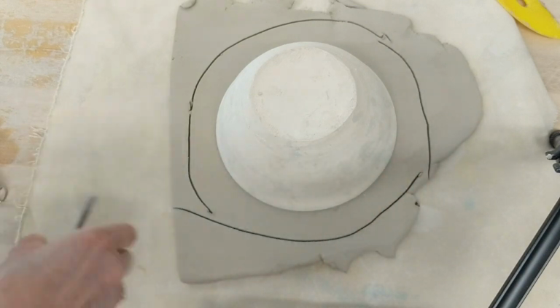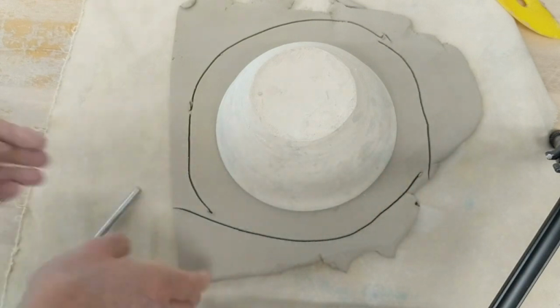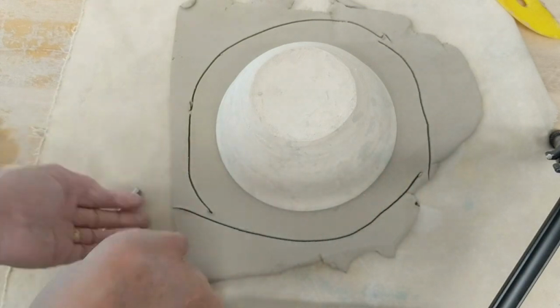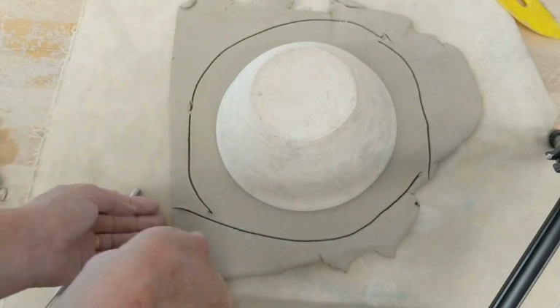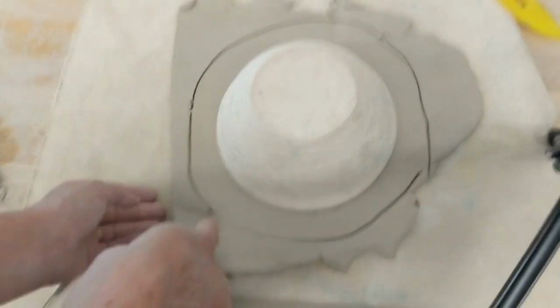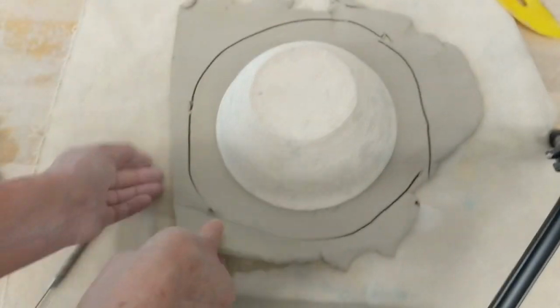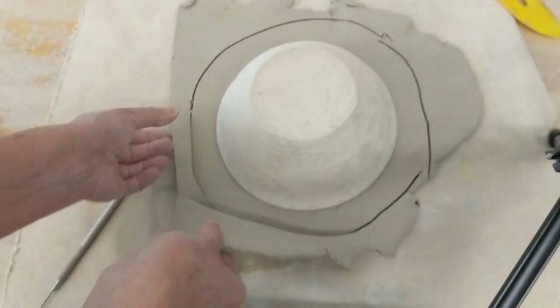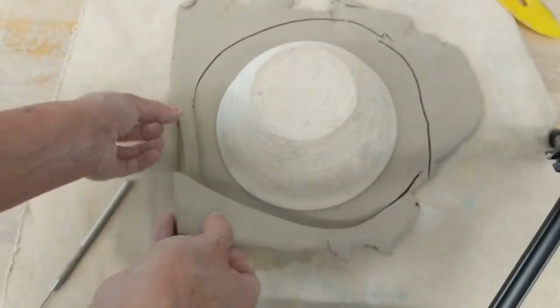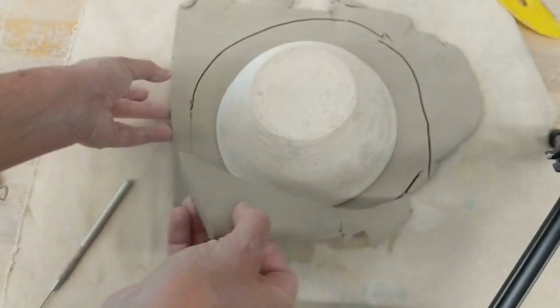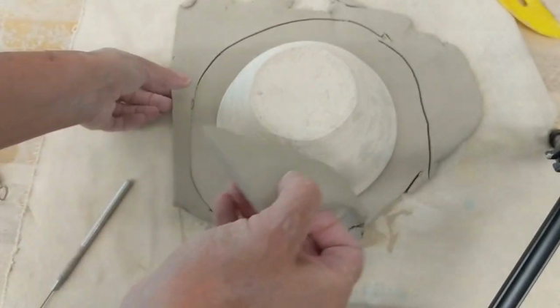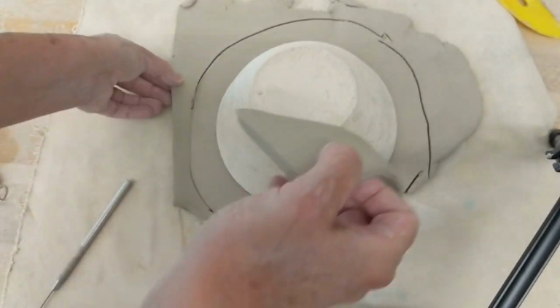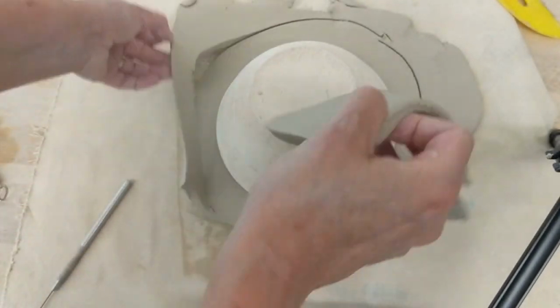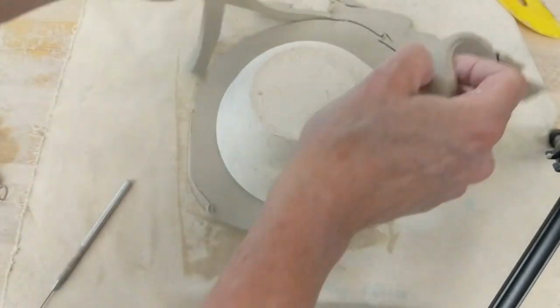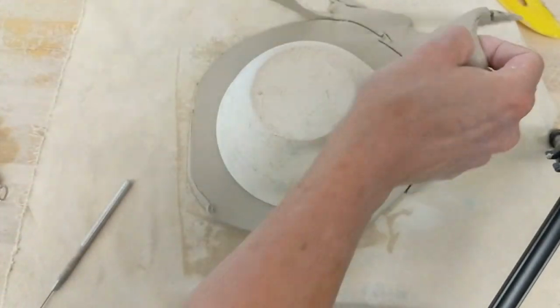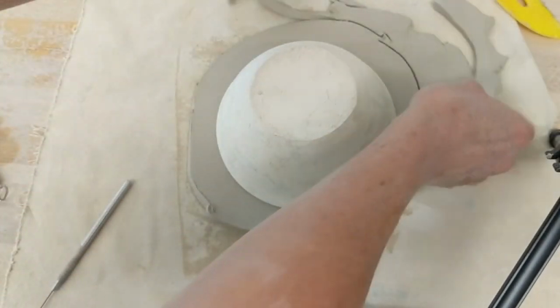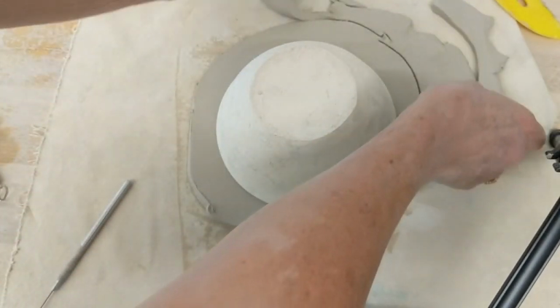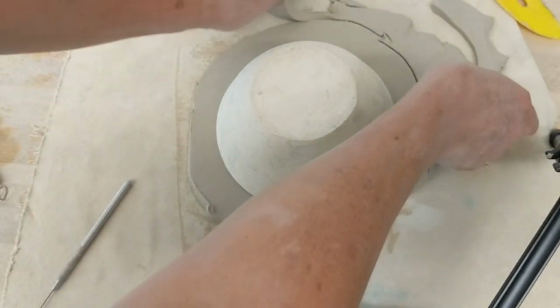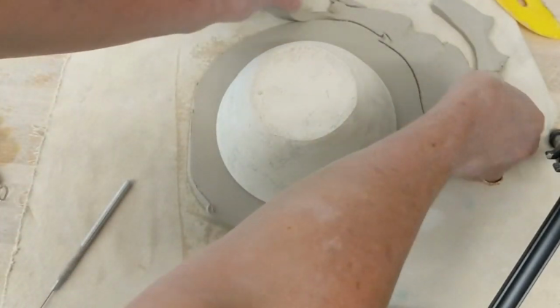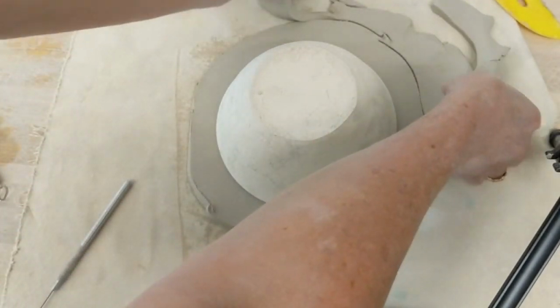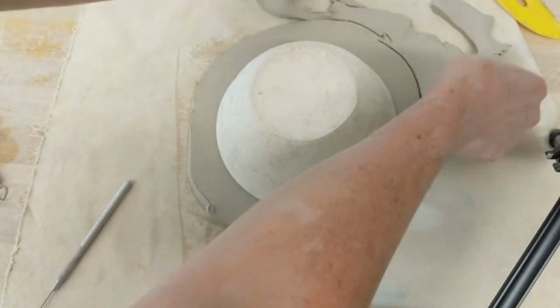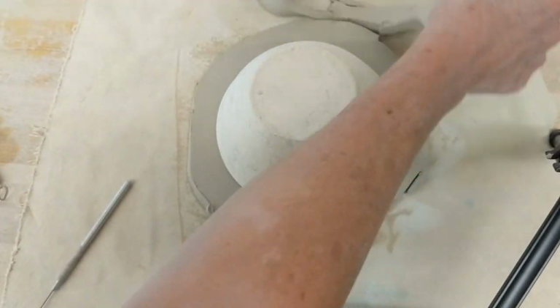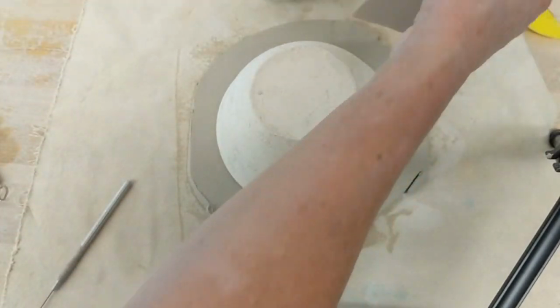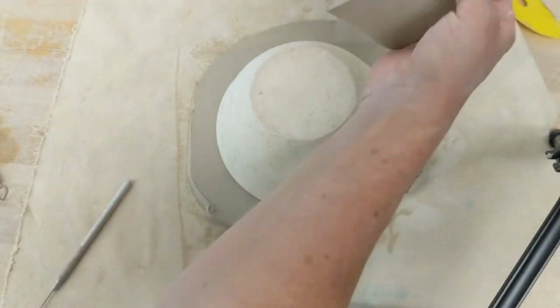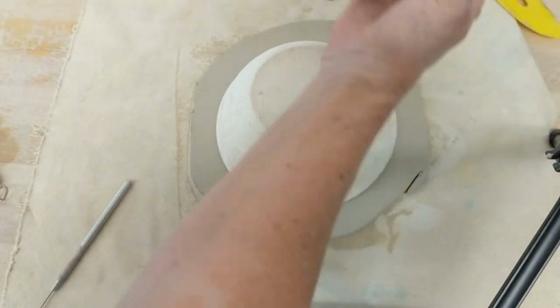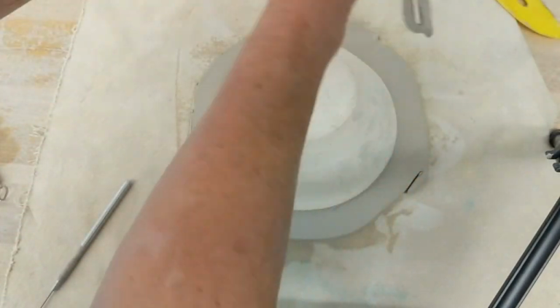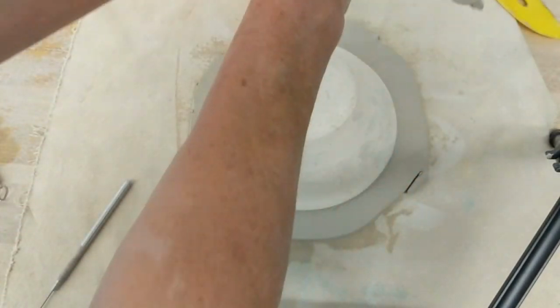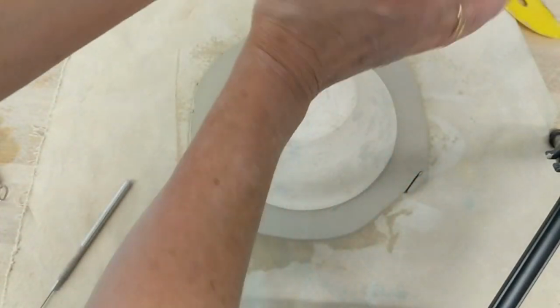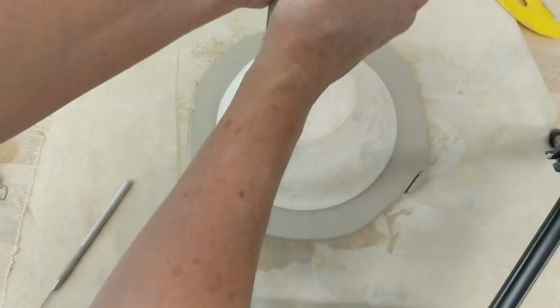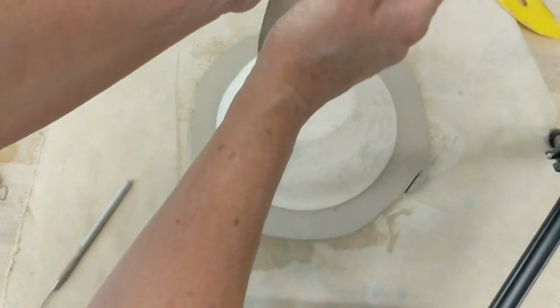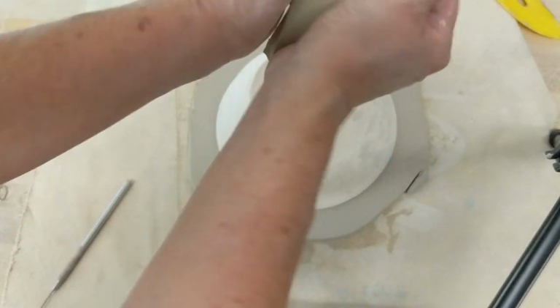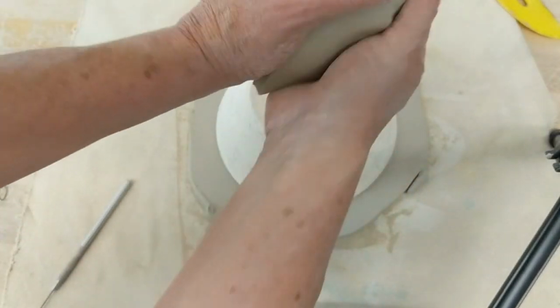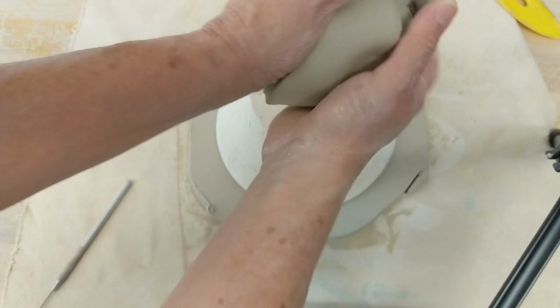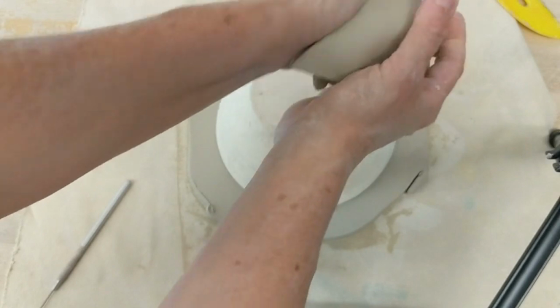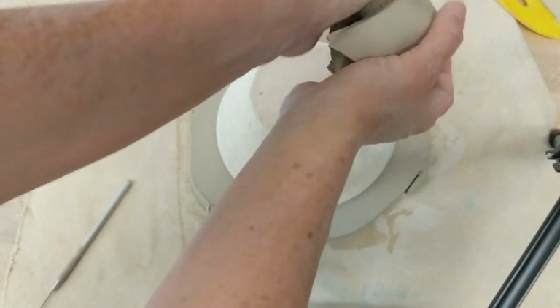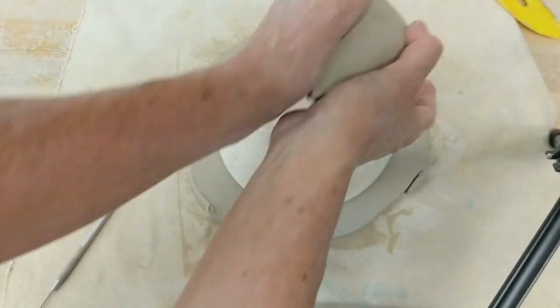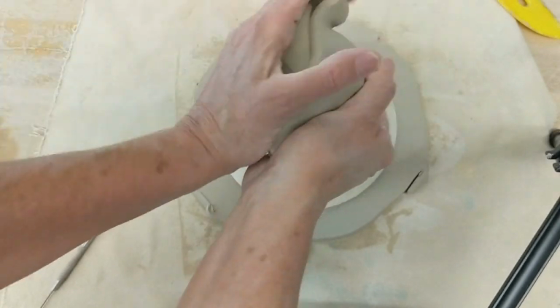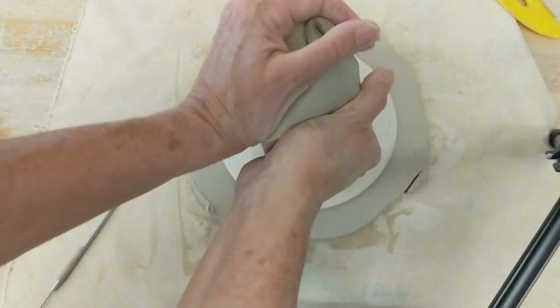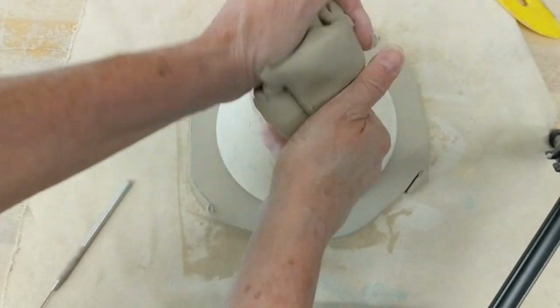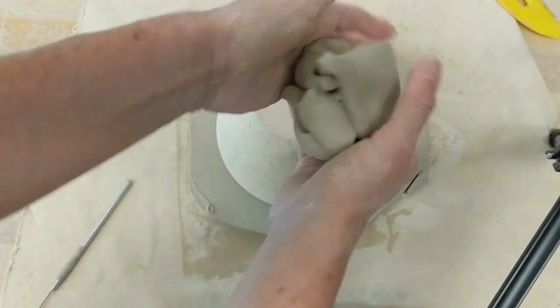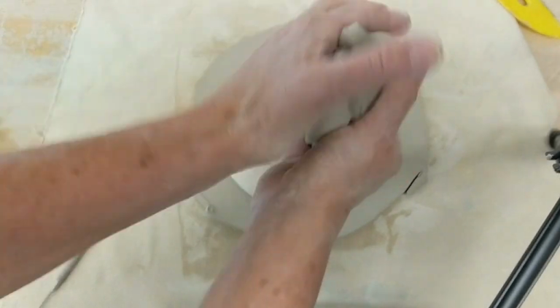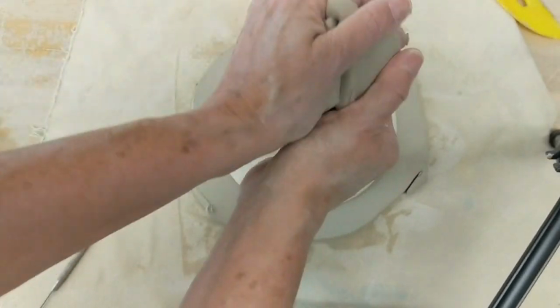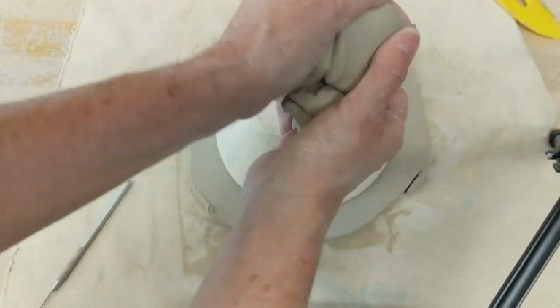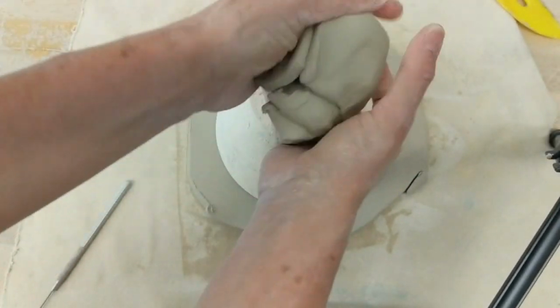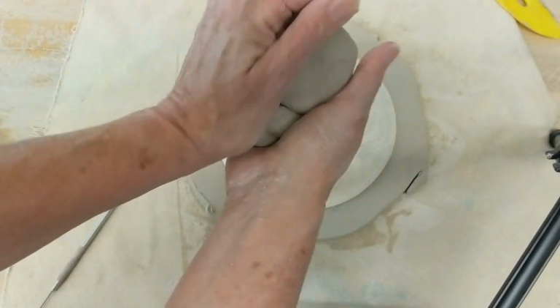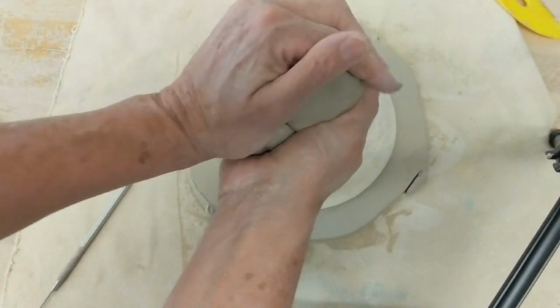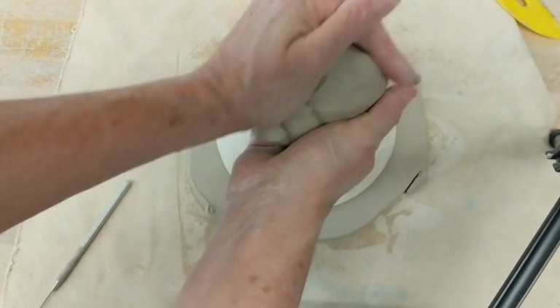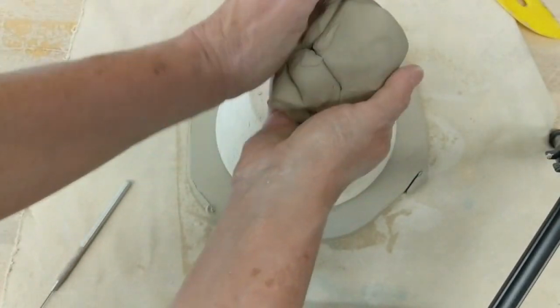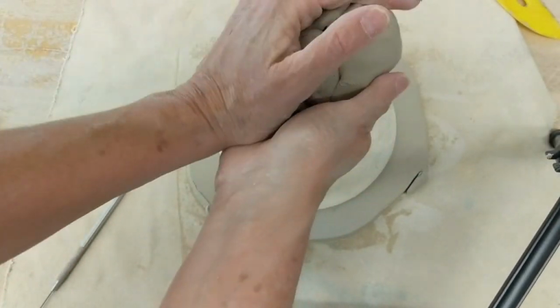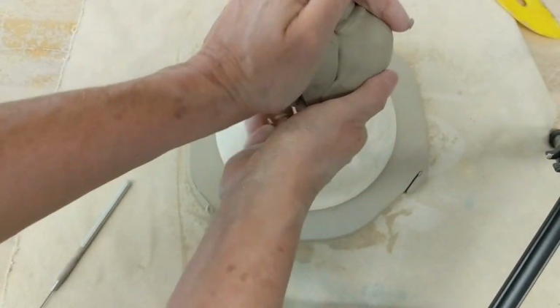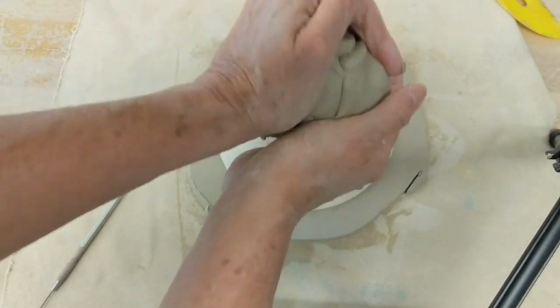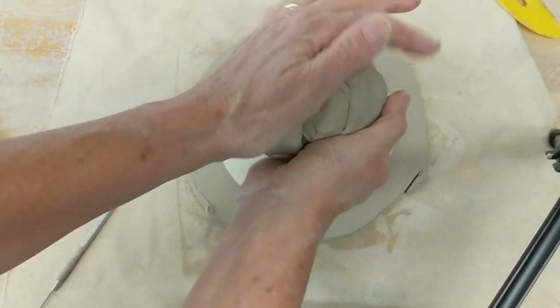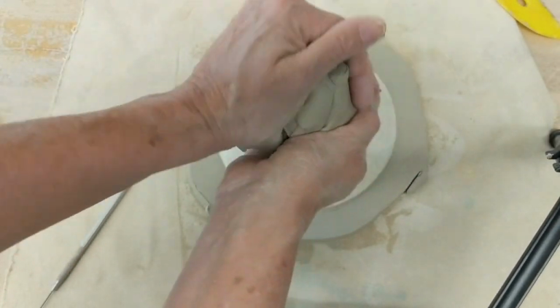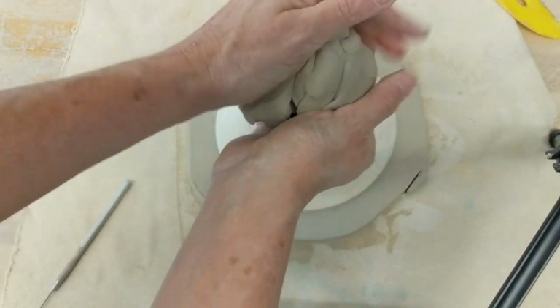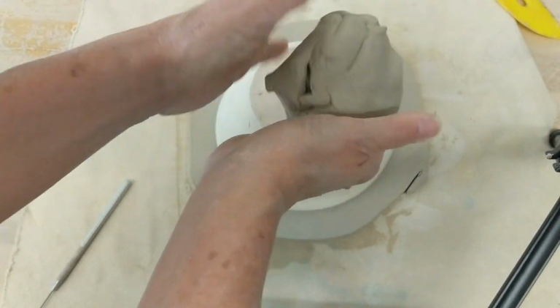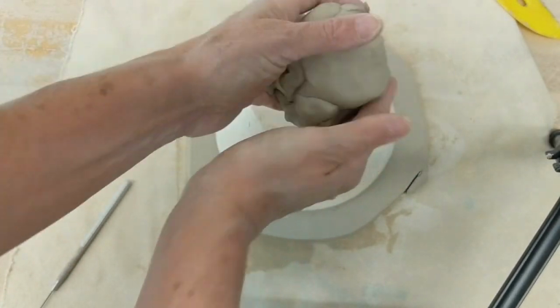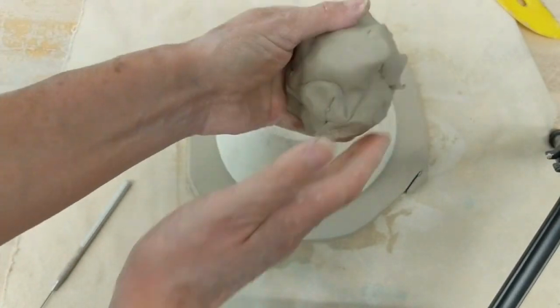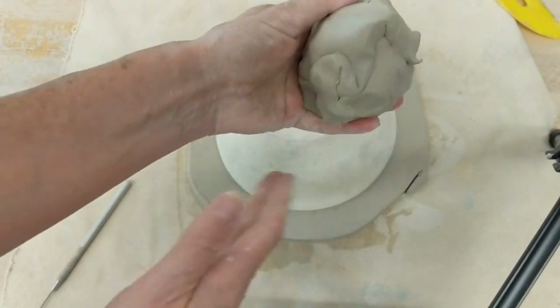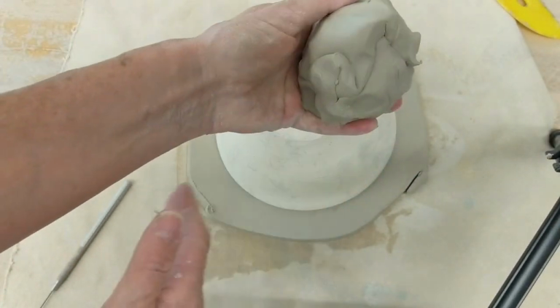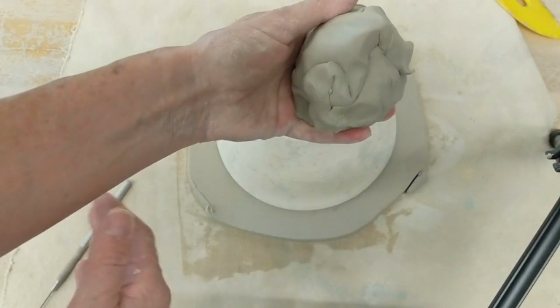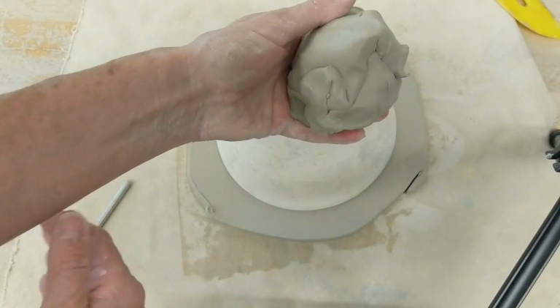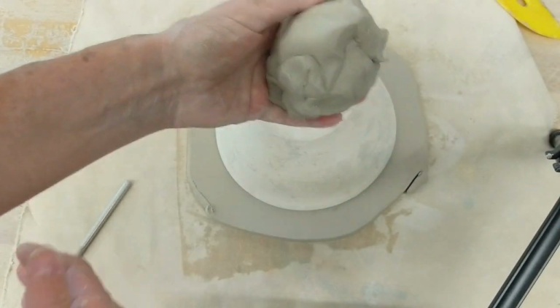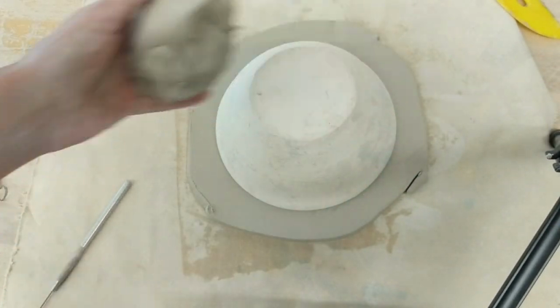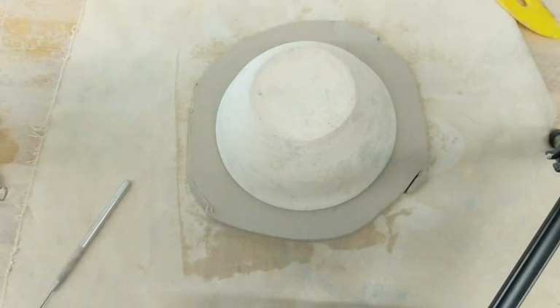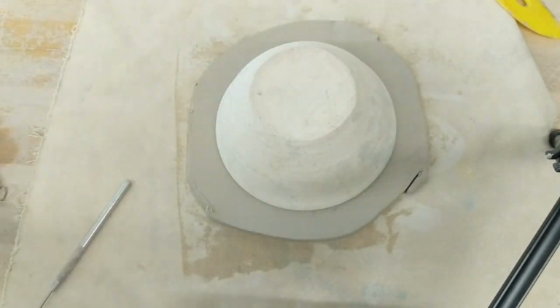I'm taking this extra clay and I'm going to make it into a sphere so there's less surface area, and wrap it in plastic off to the side so it won't dry out too fast.